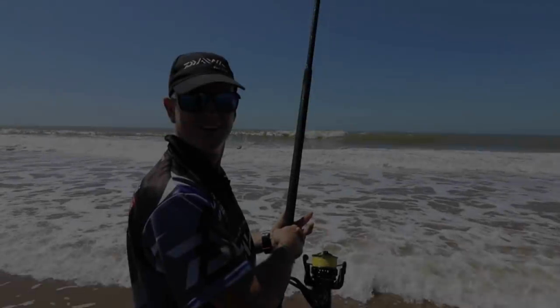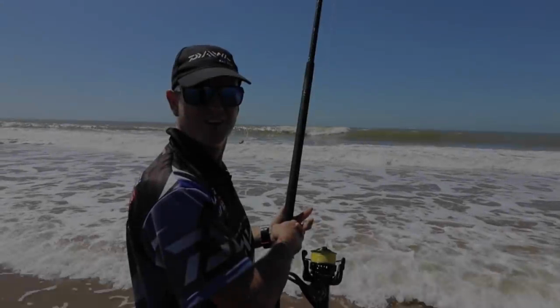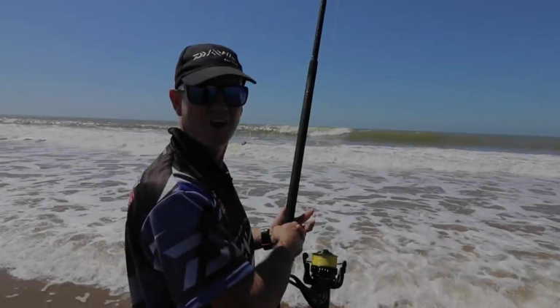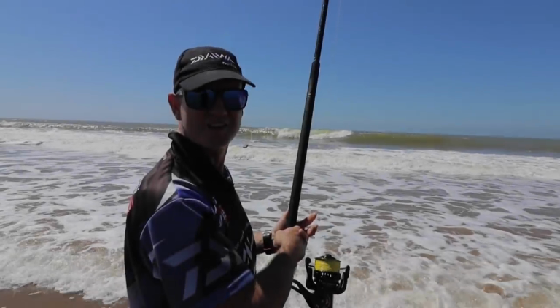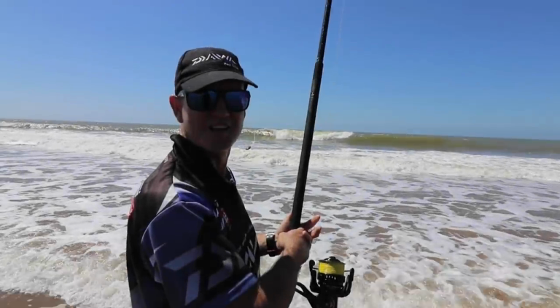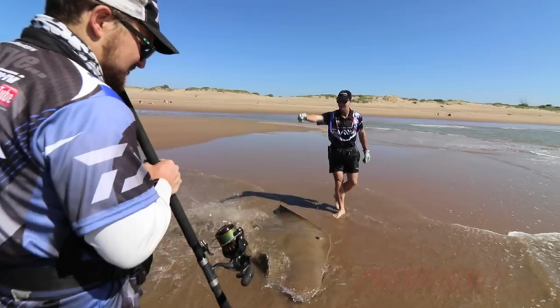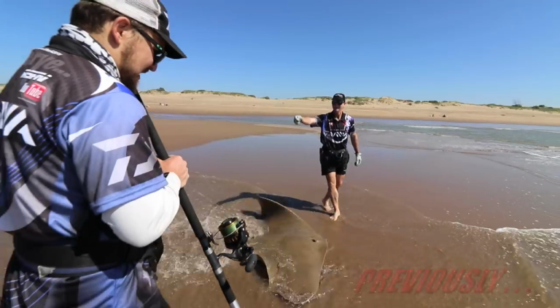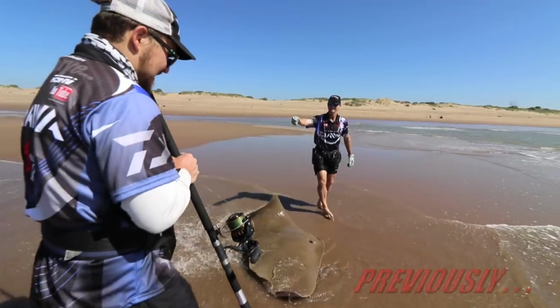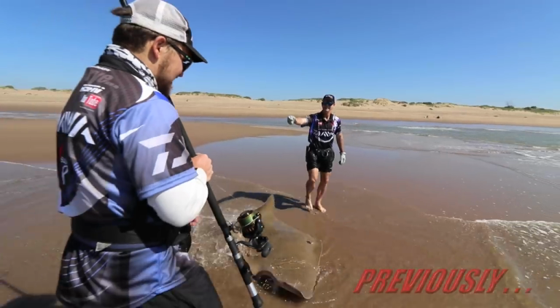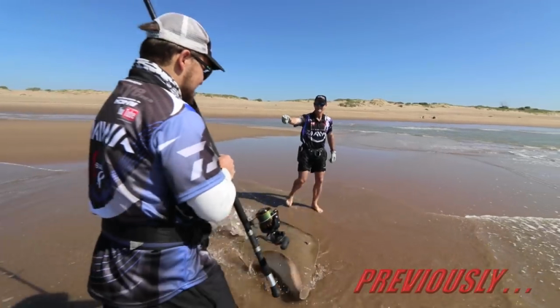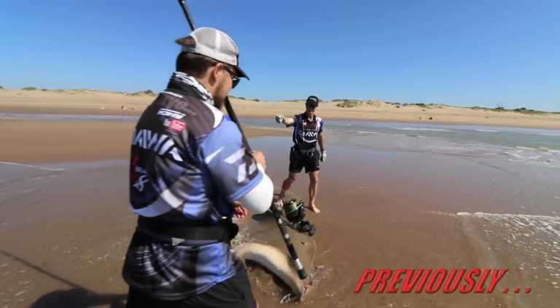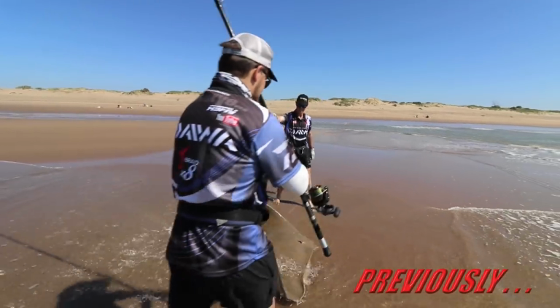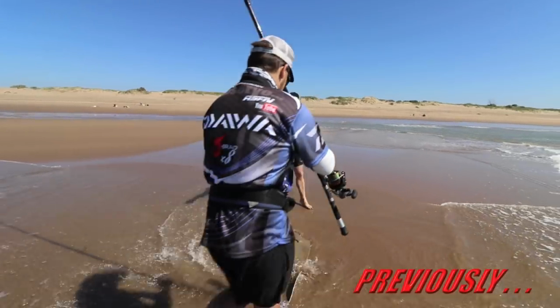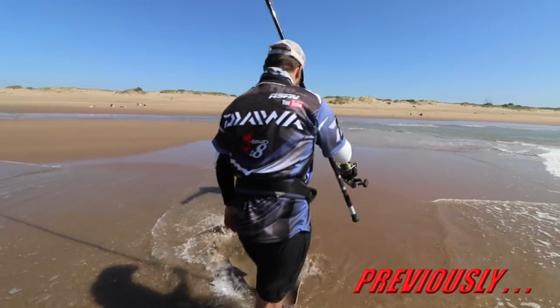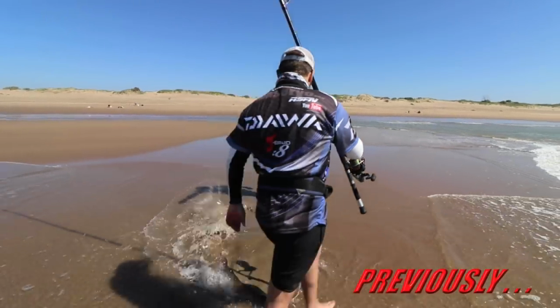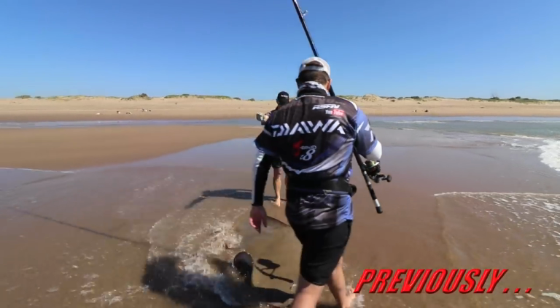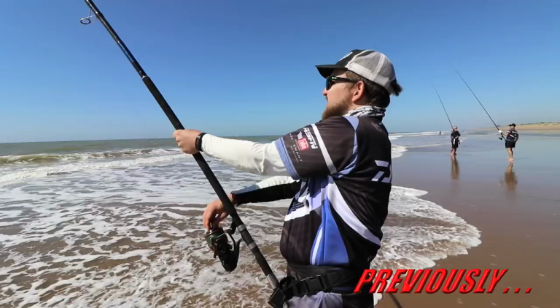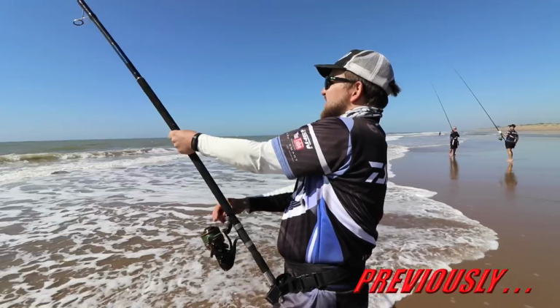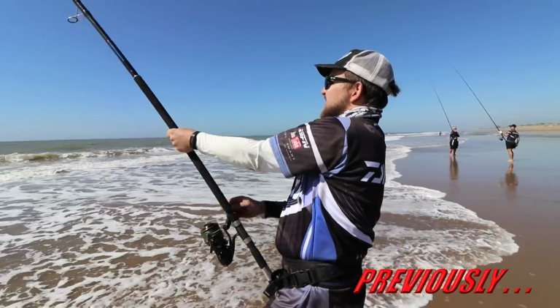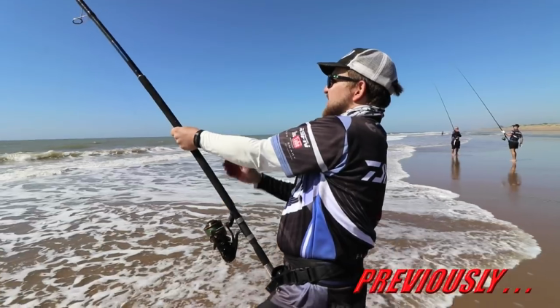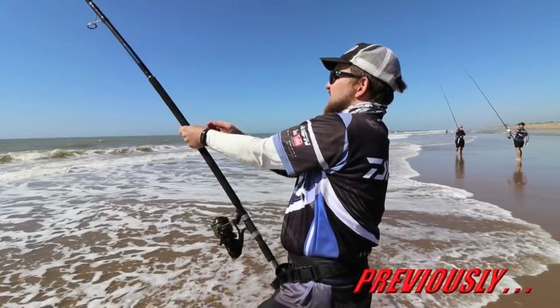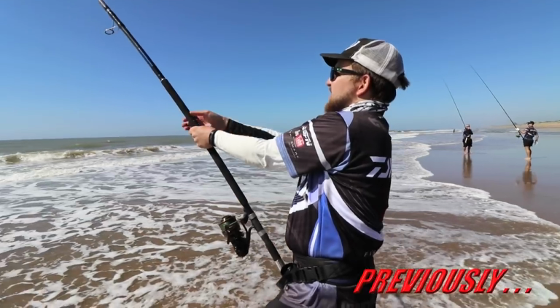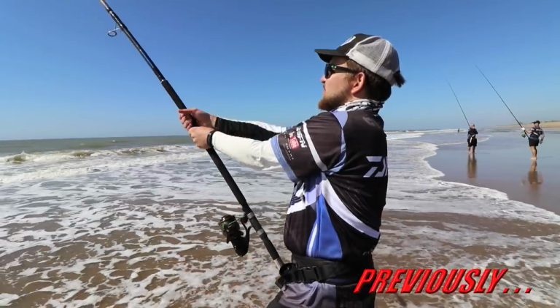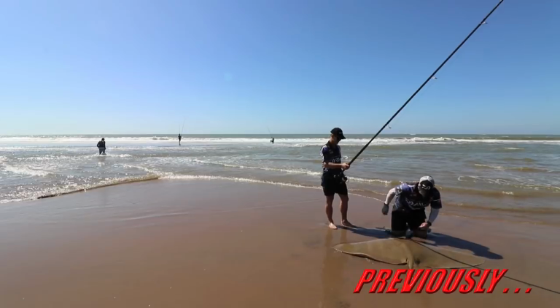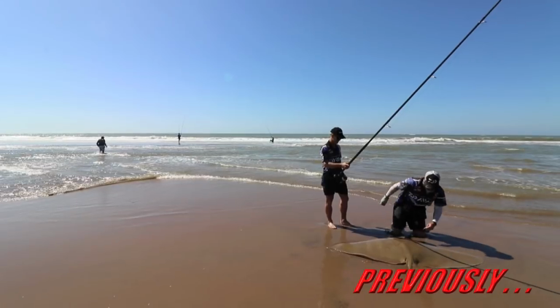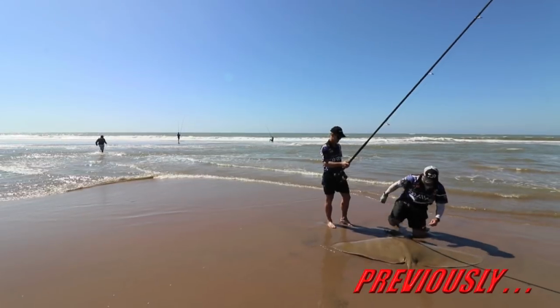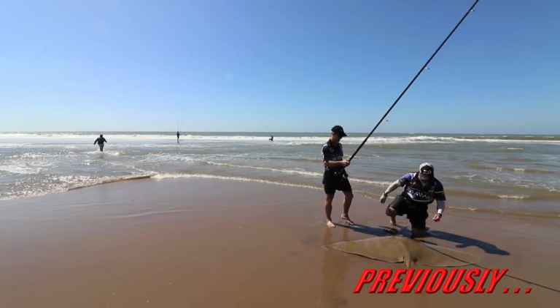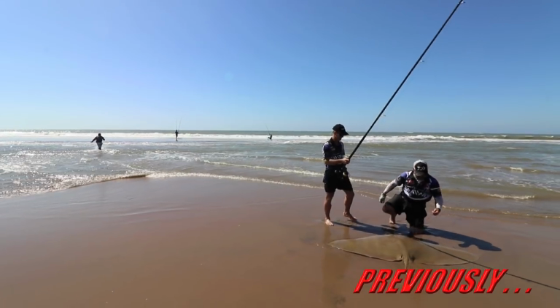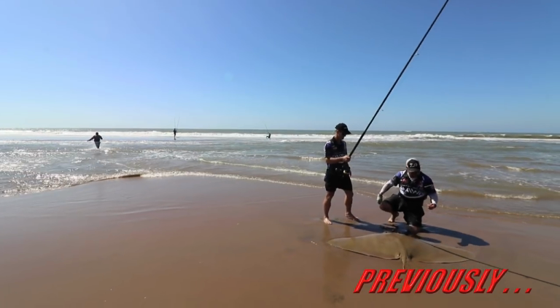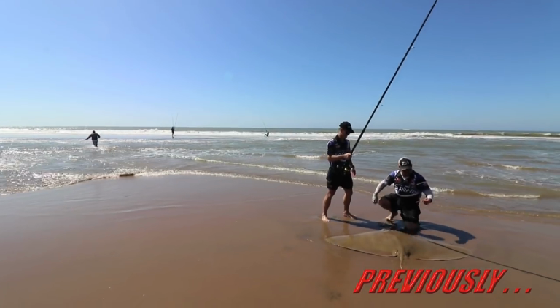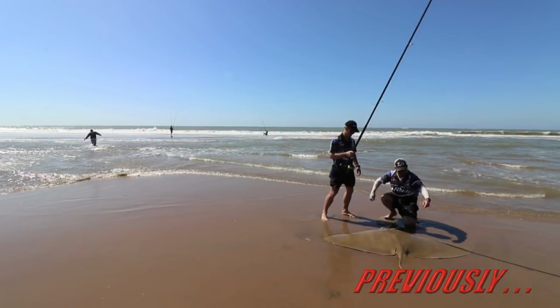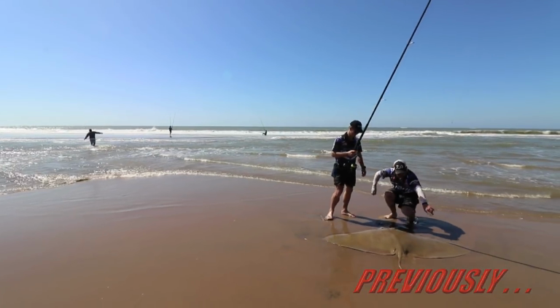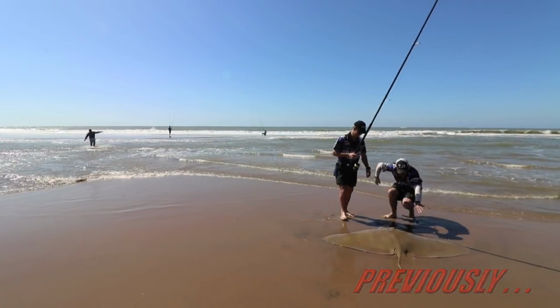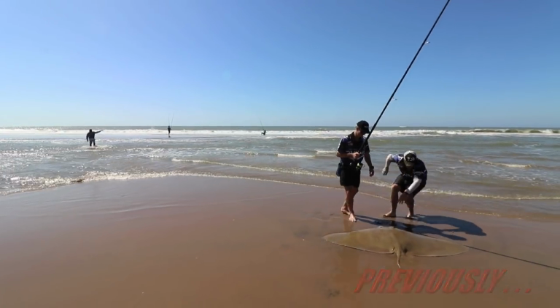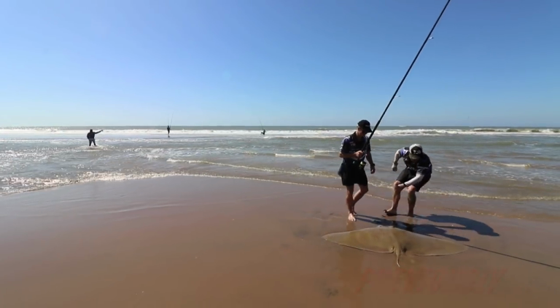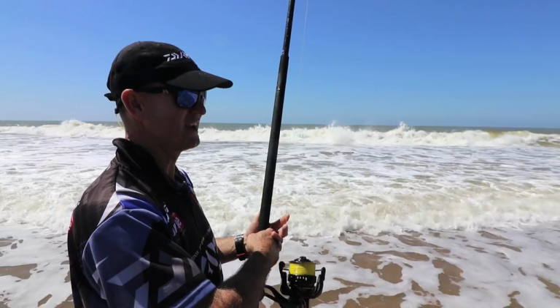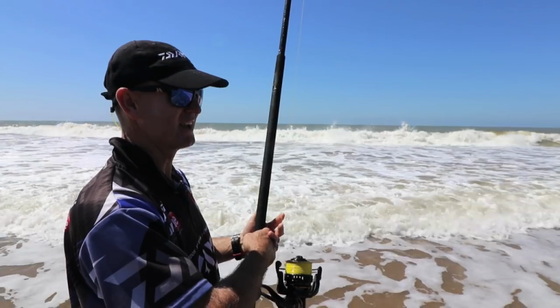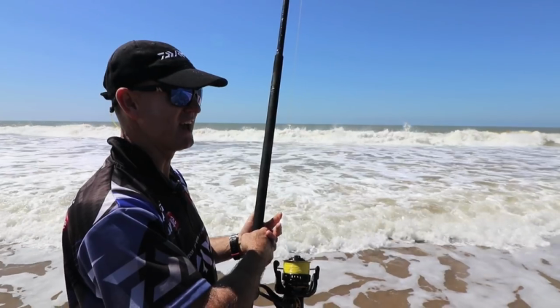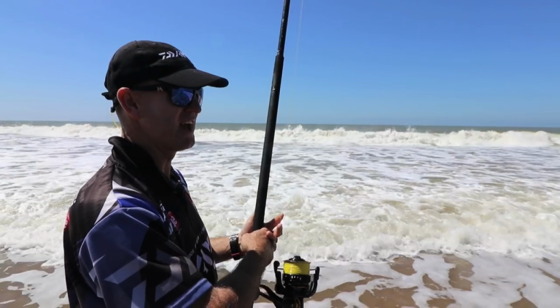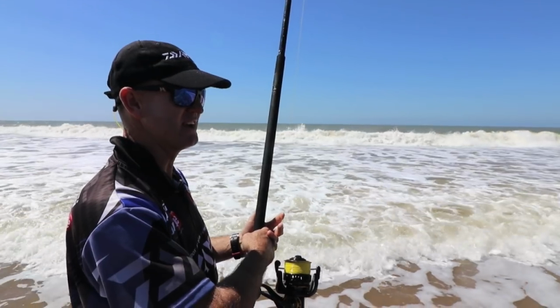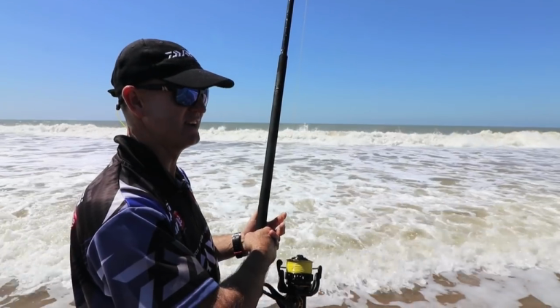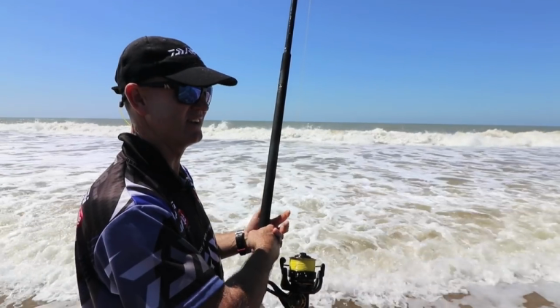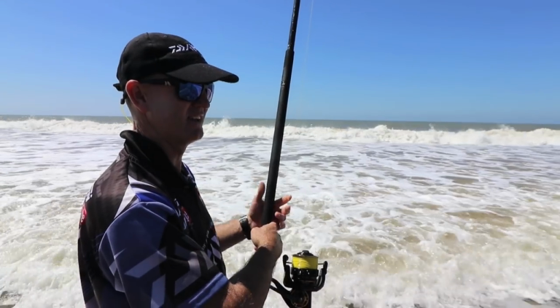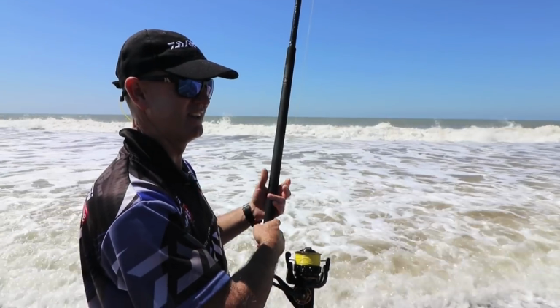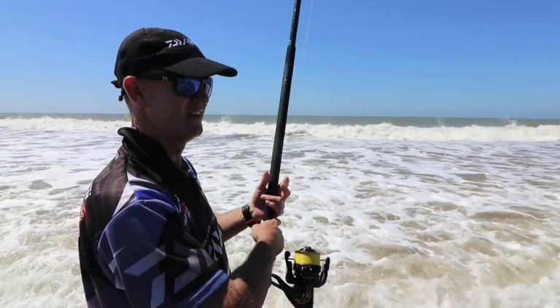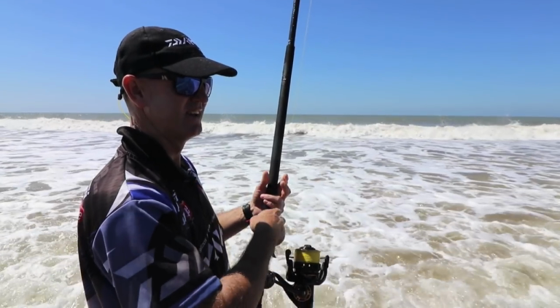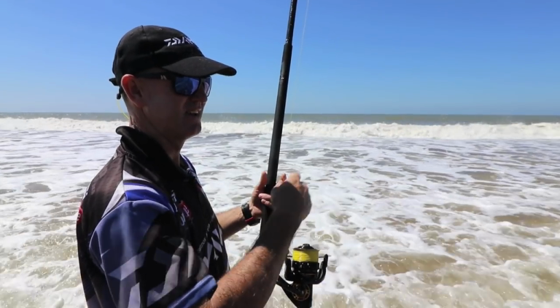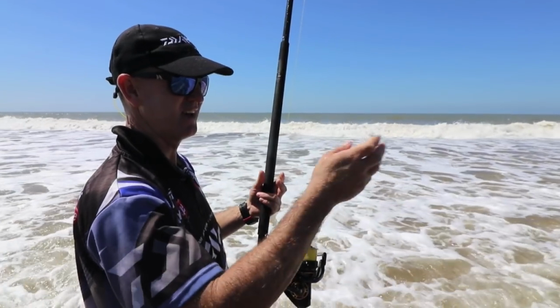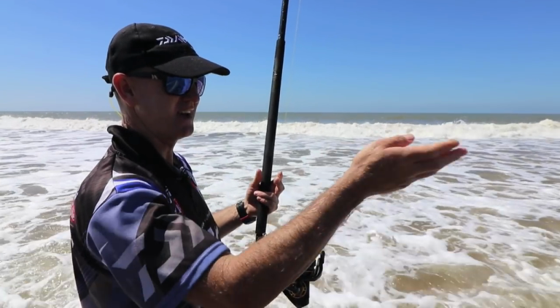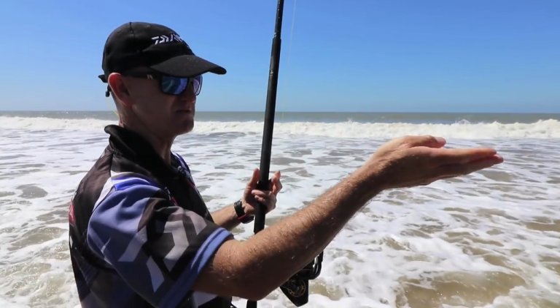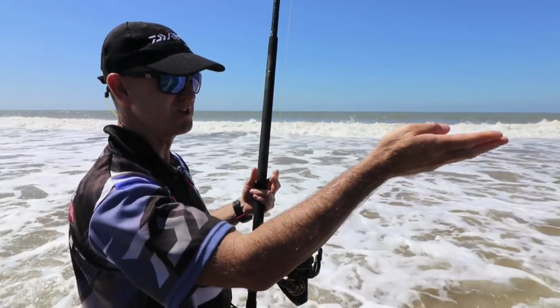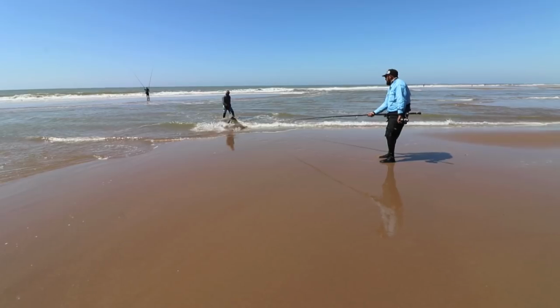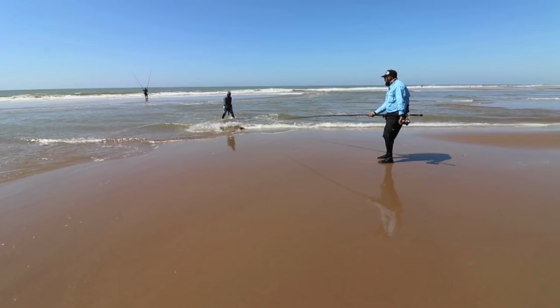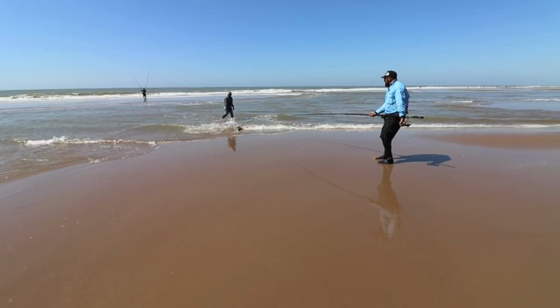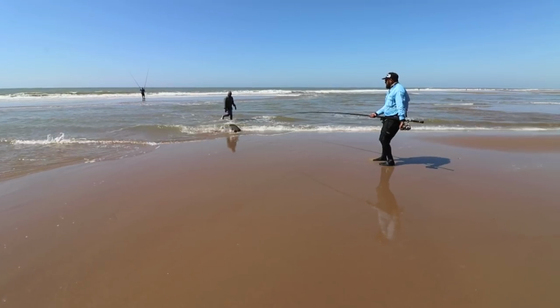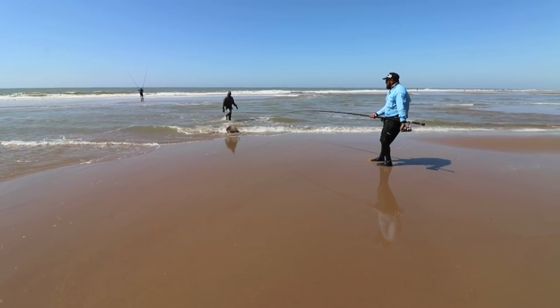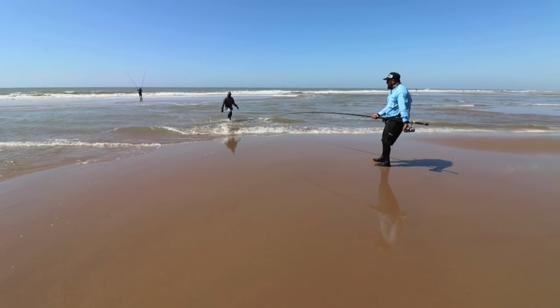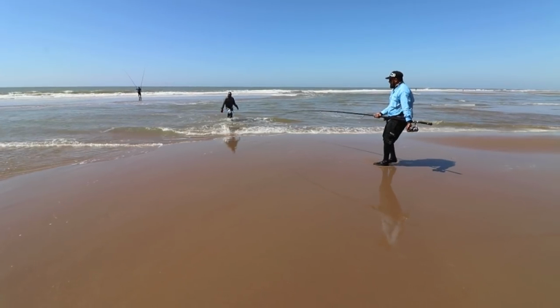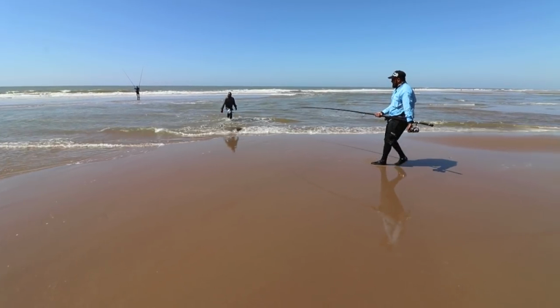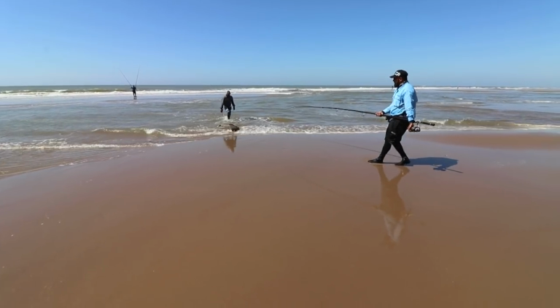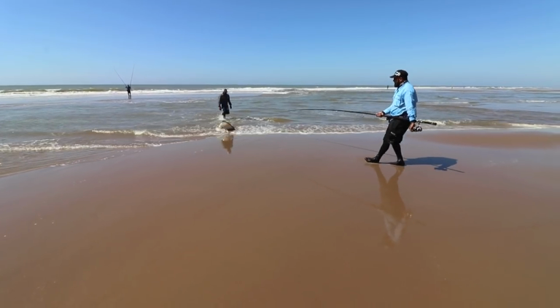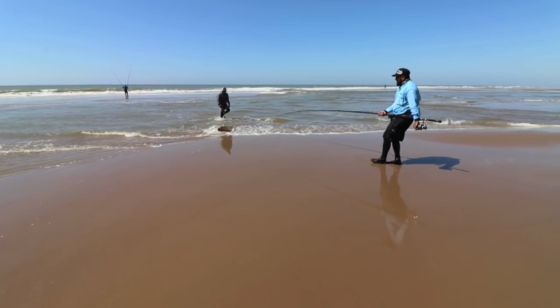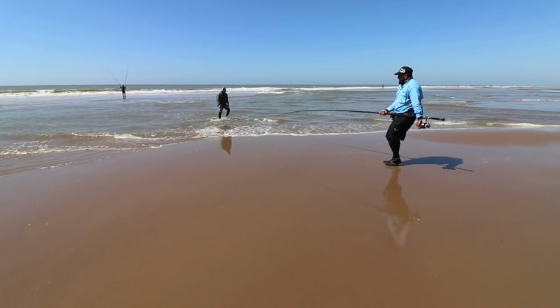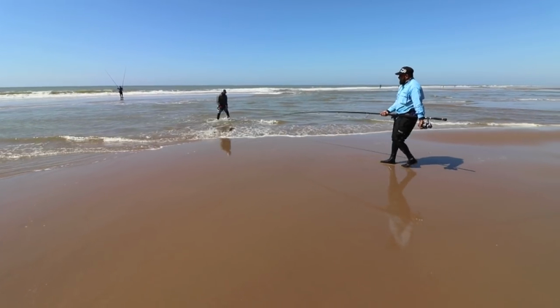Last time you saw us getting stuck into the diamonds, today we're doing it again, as we got you another diamond just landed.